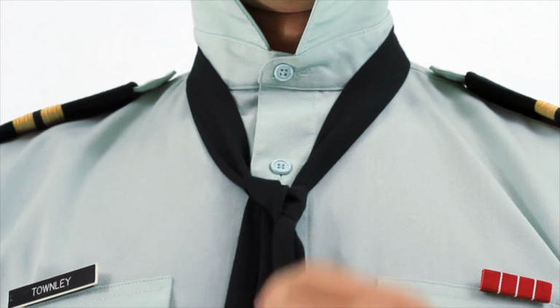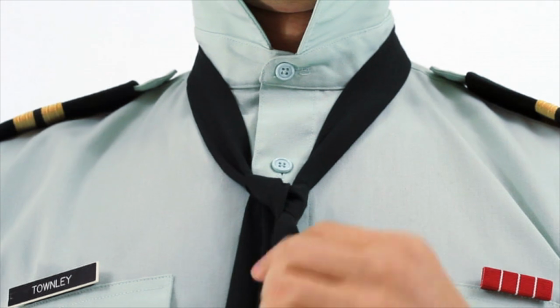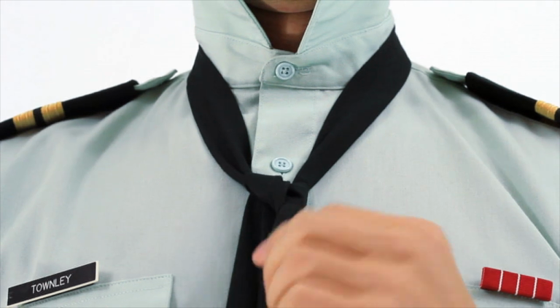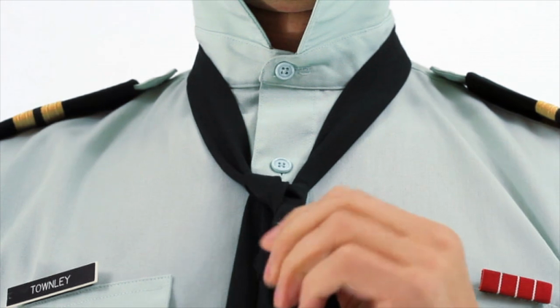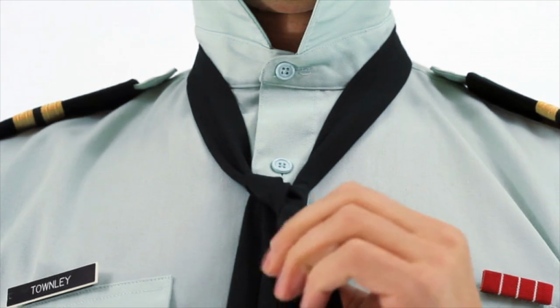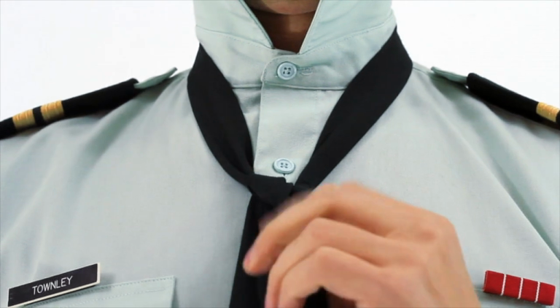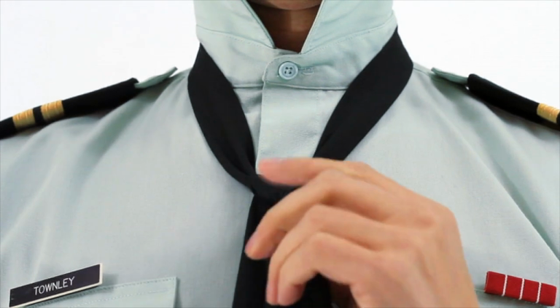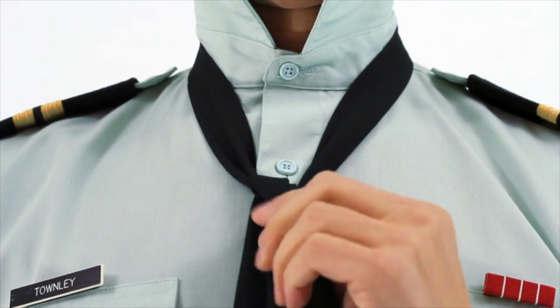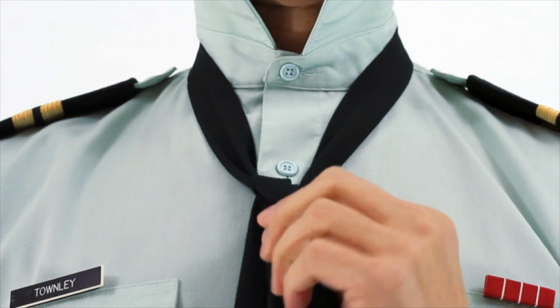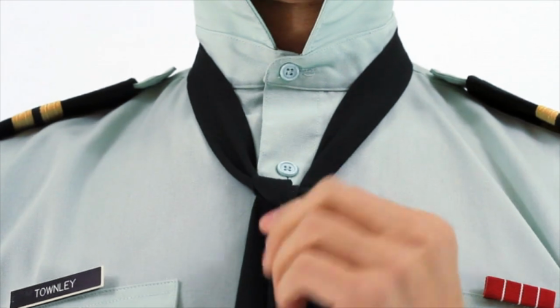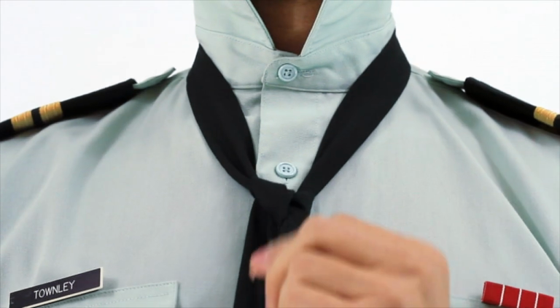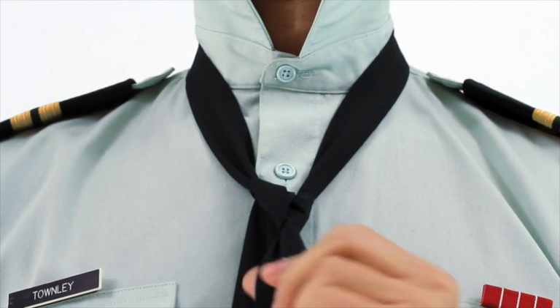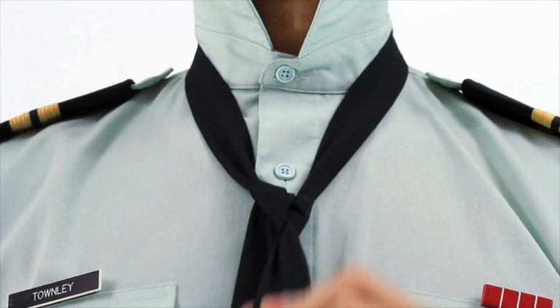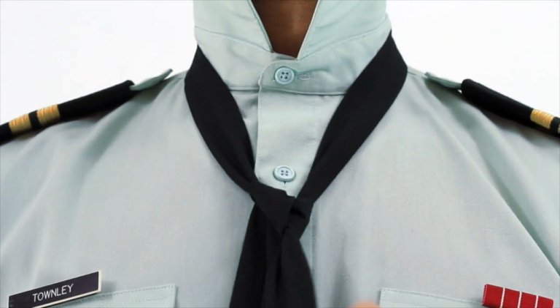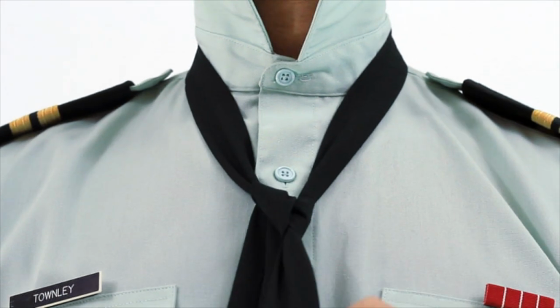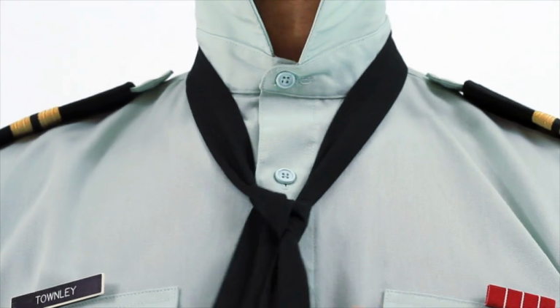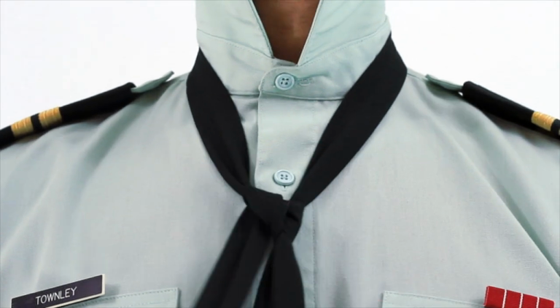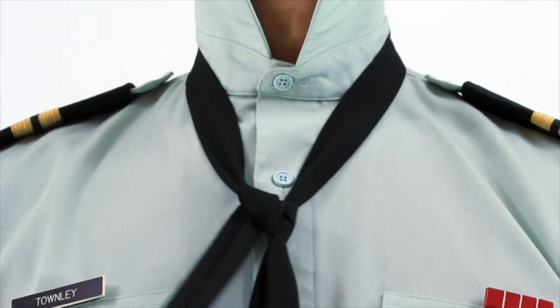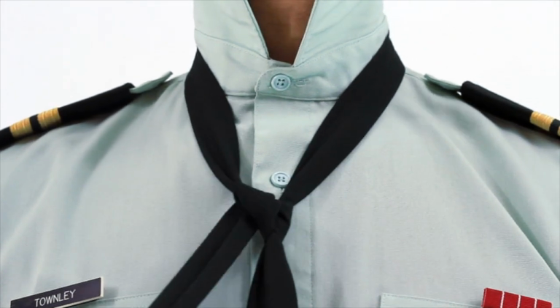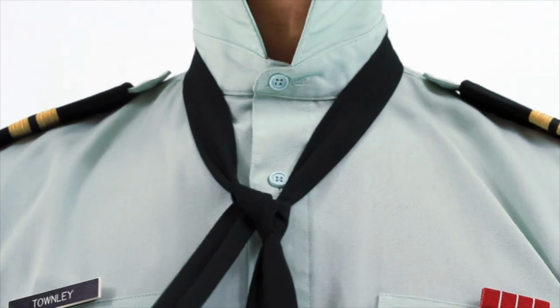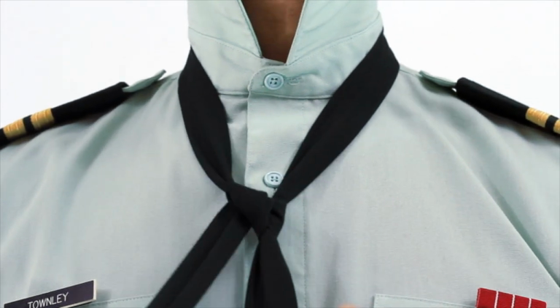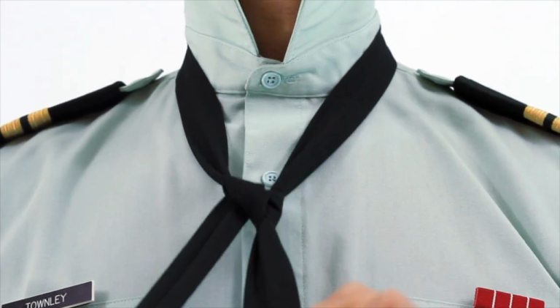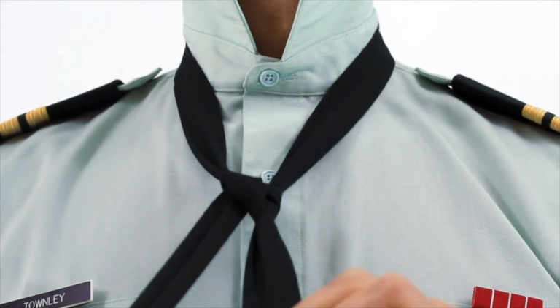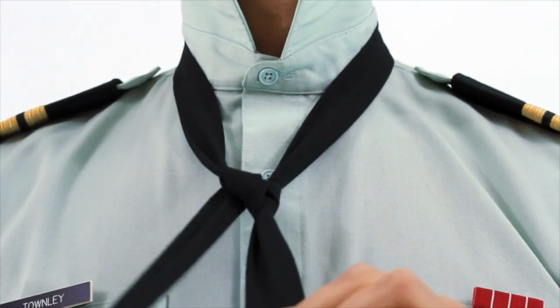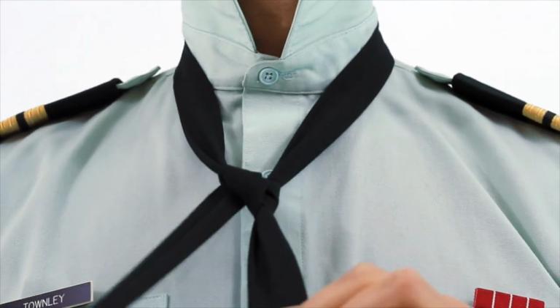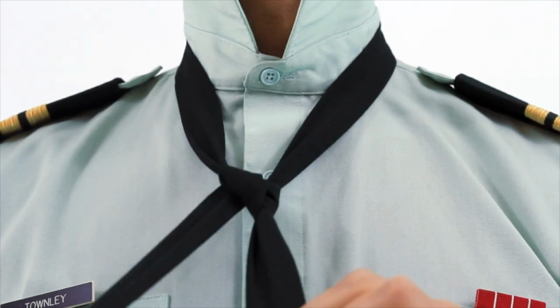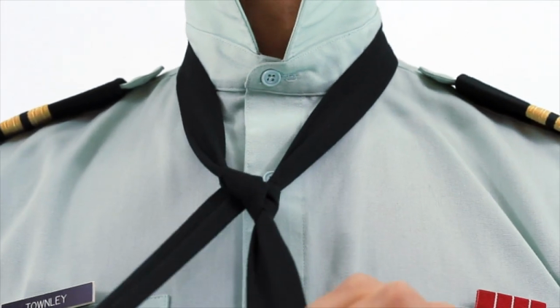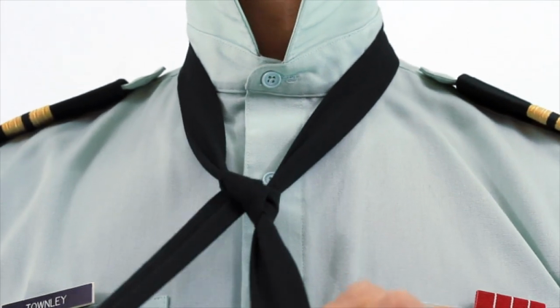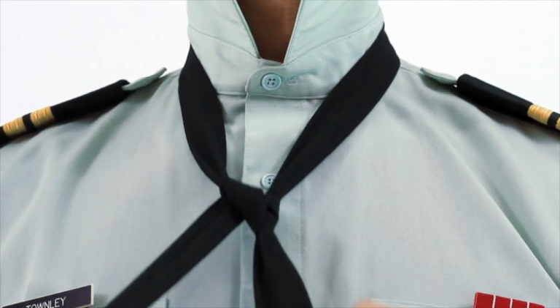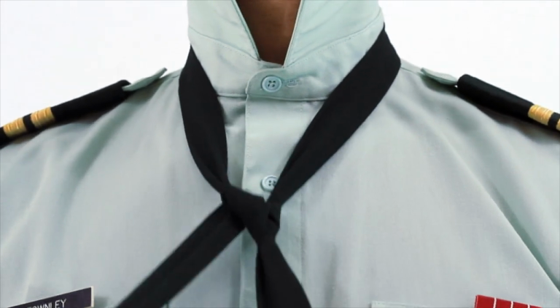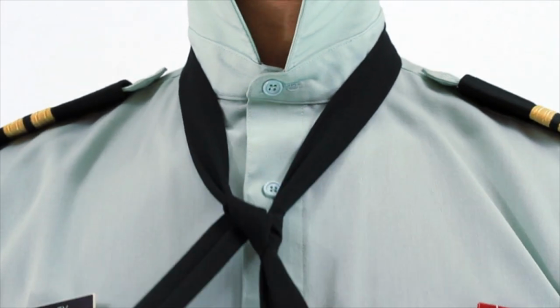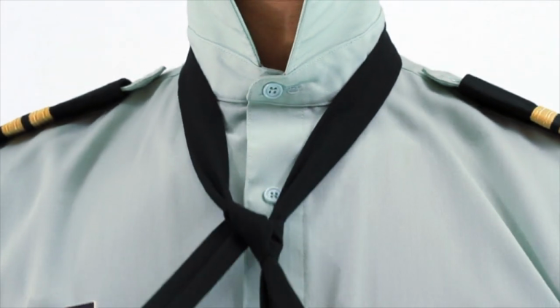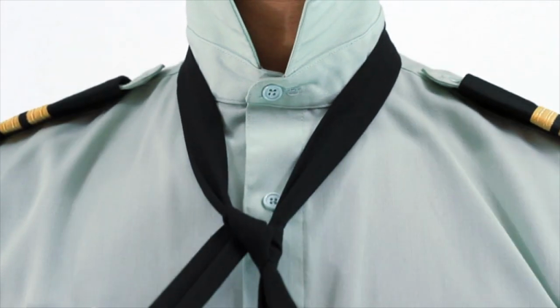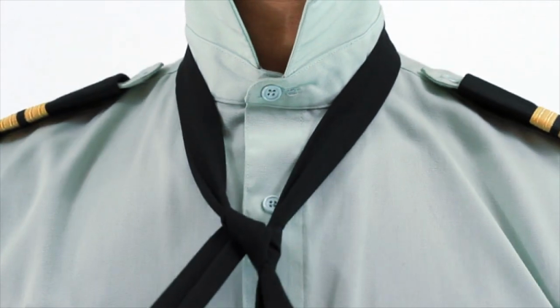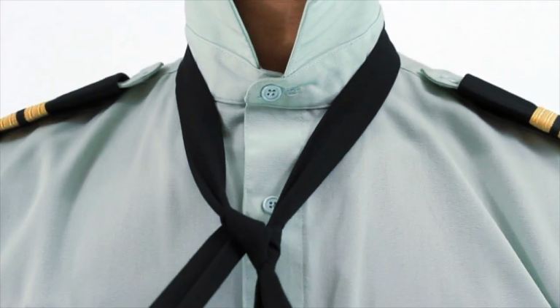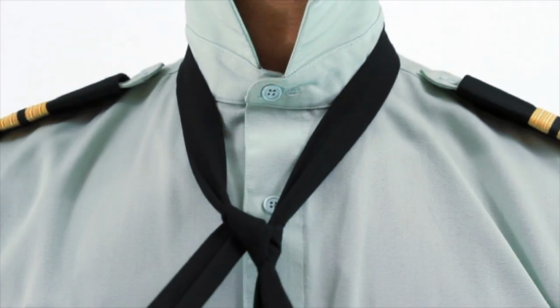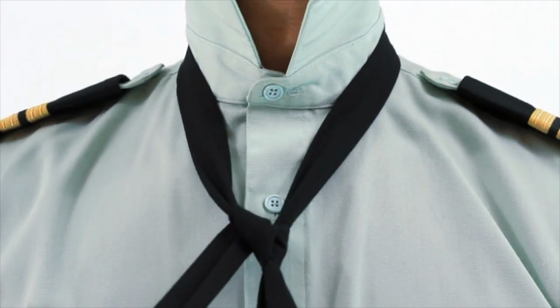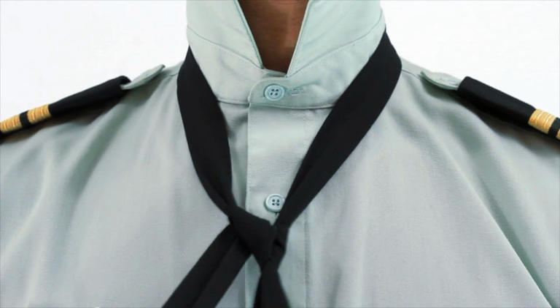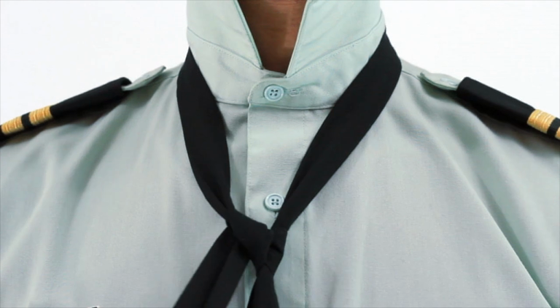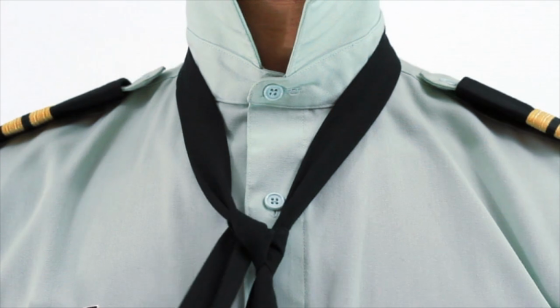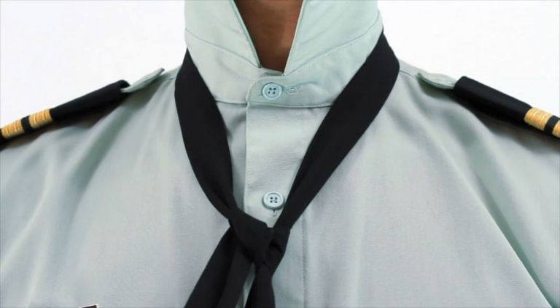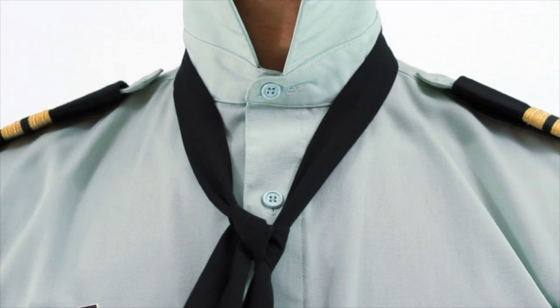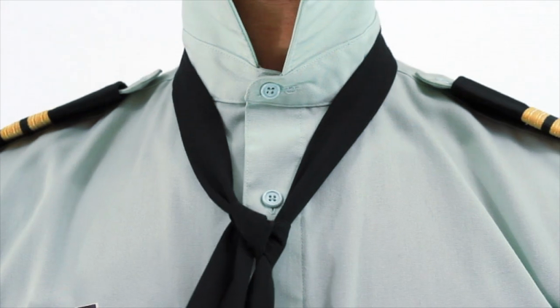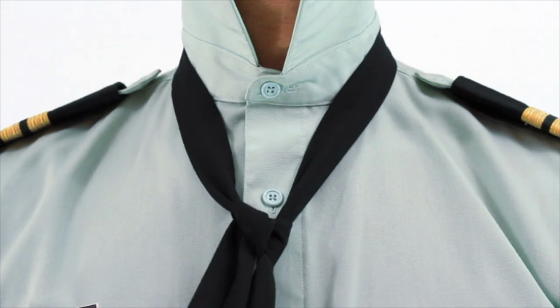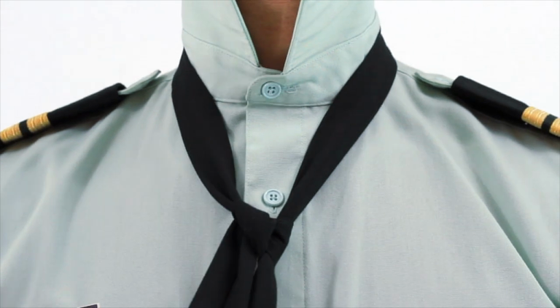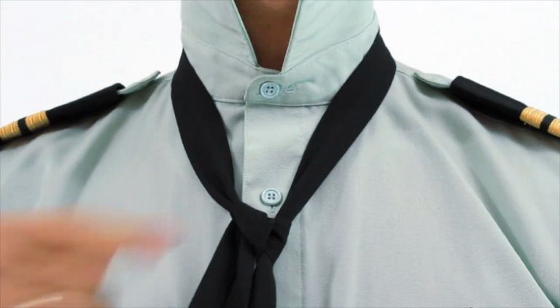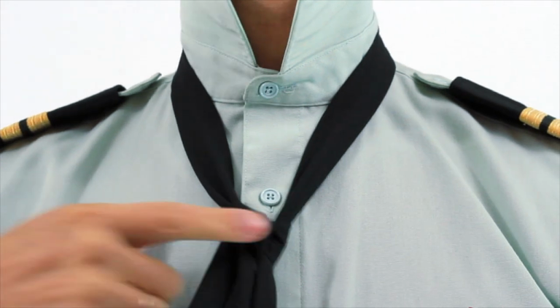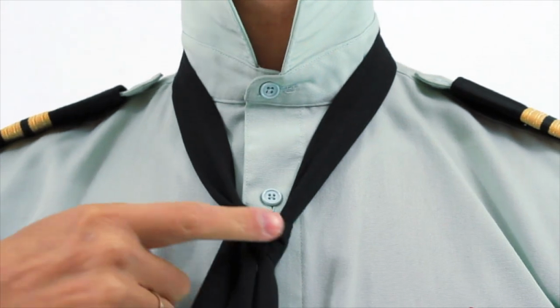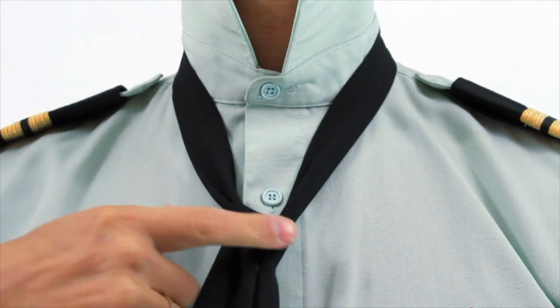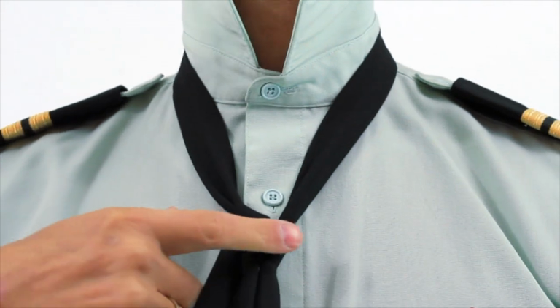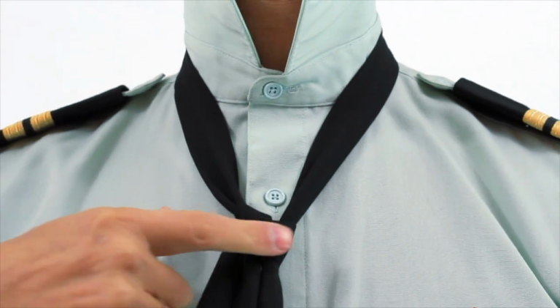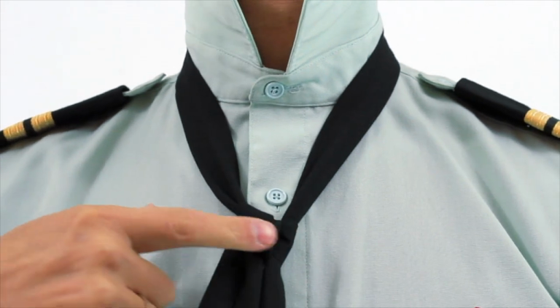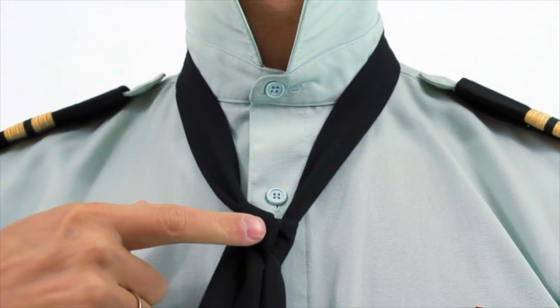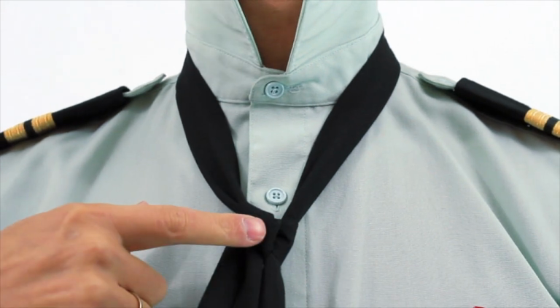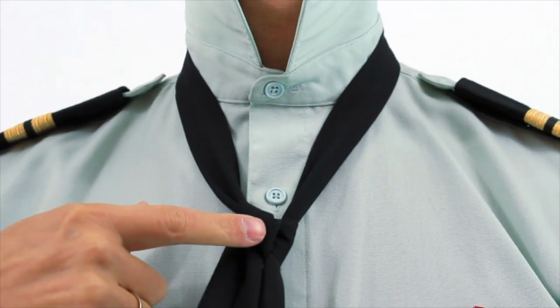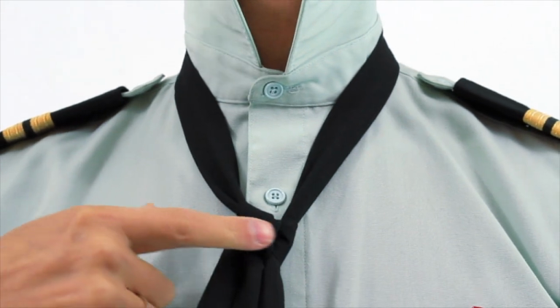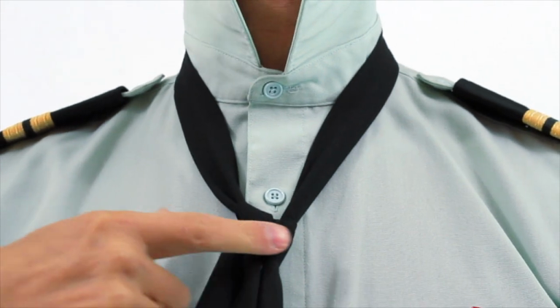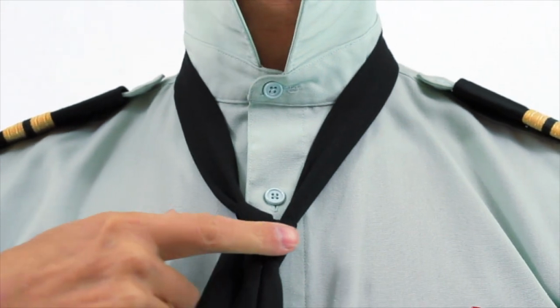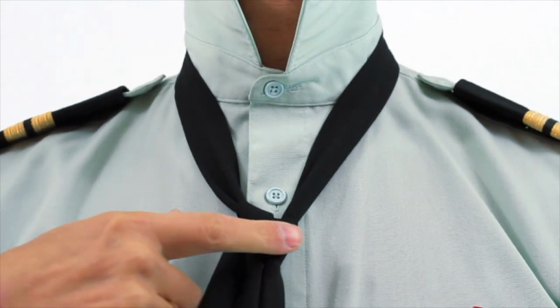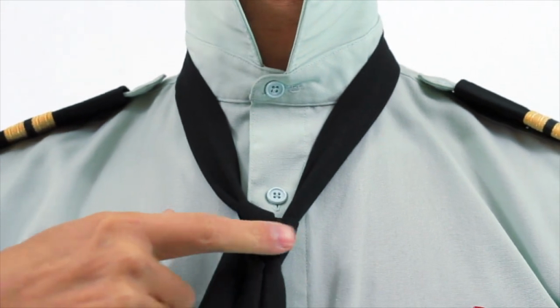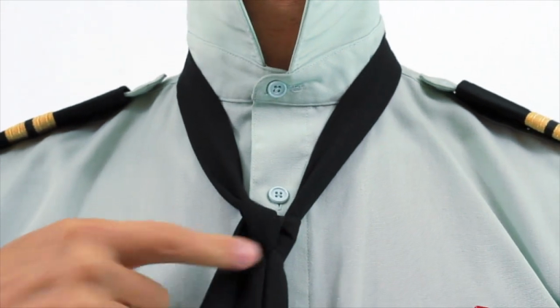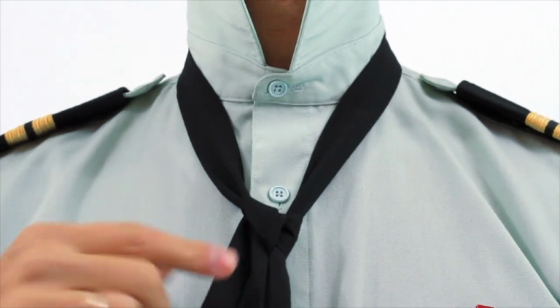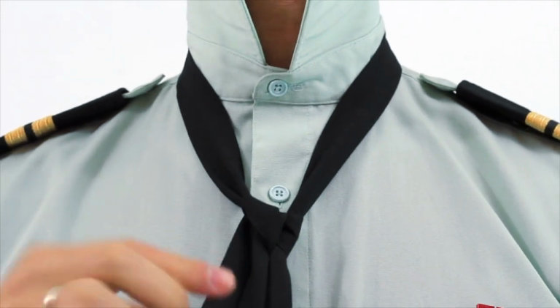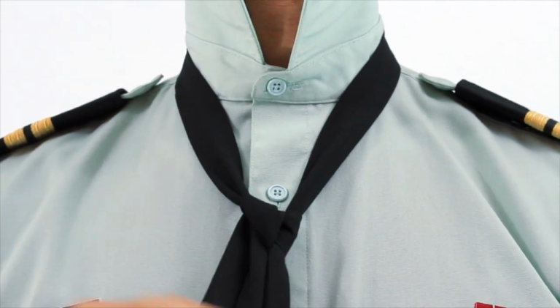This should form a kind of a triangle shape right here.